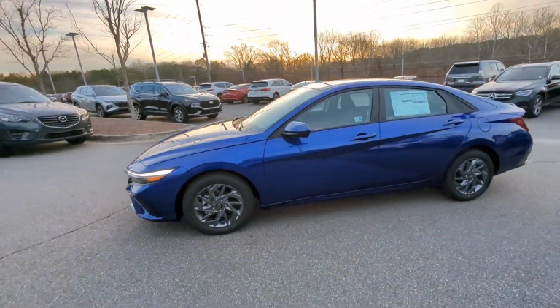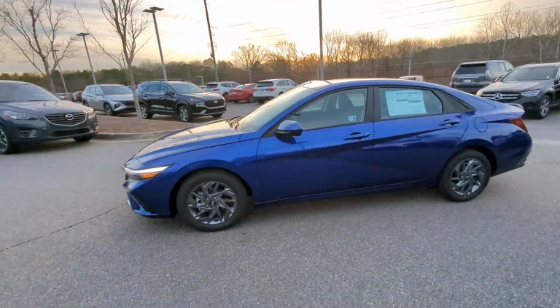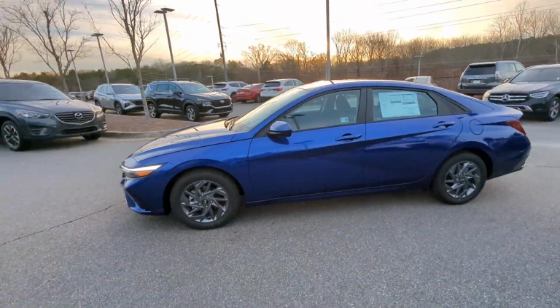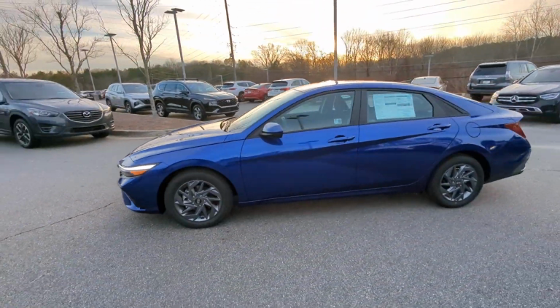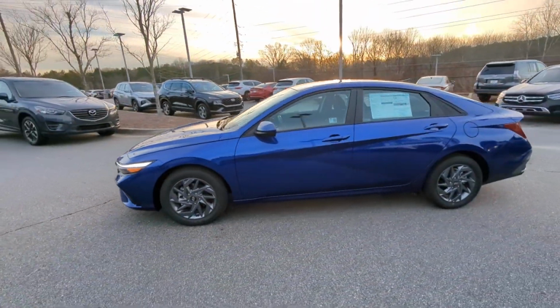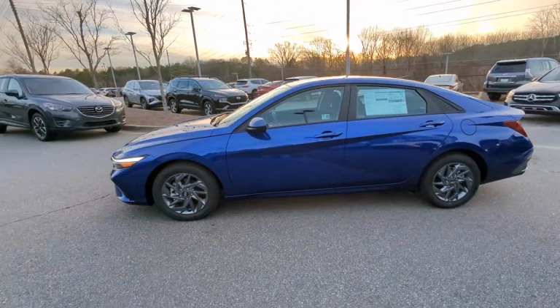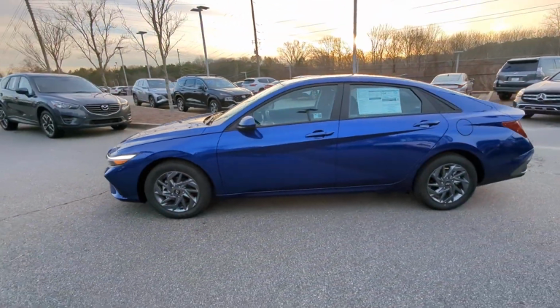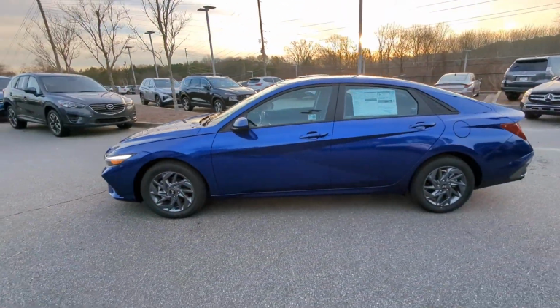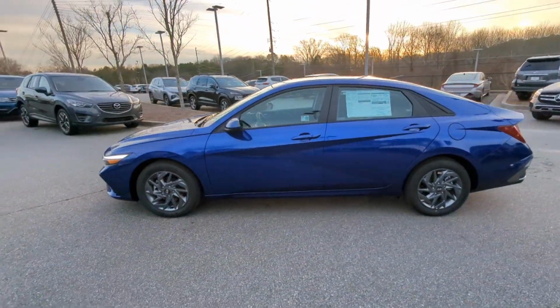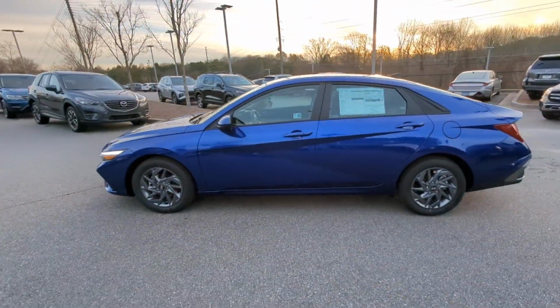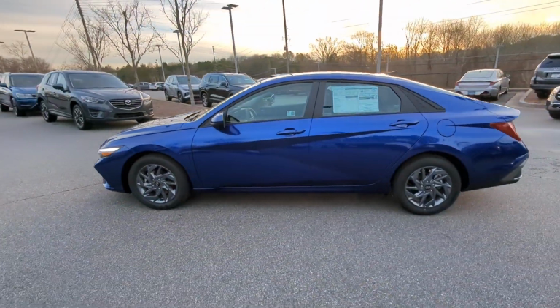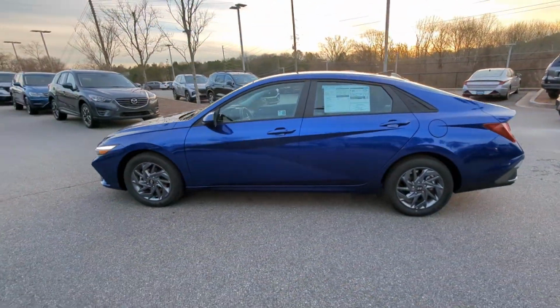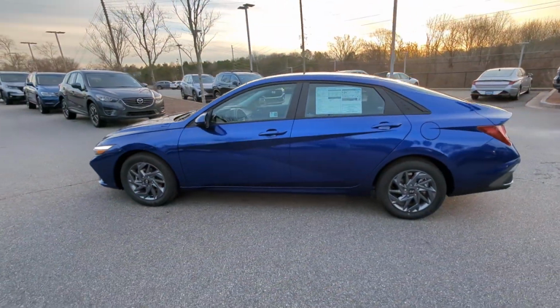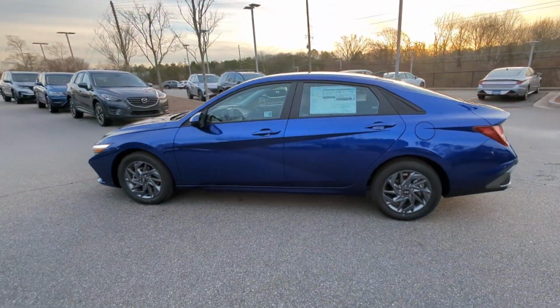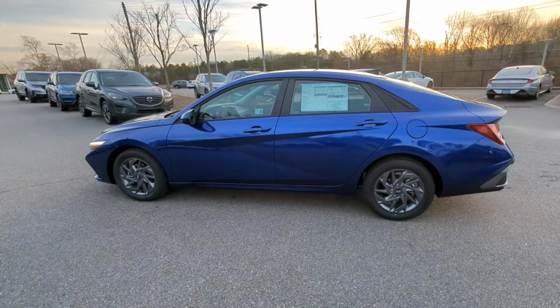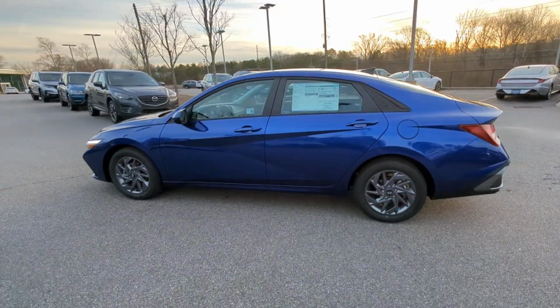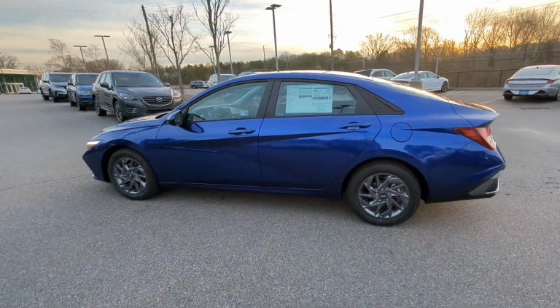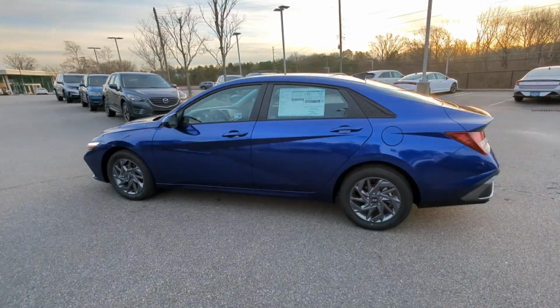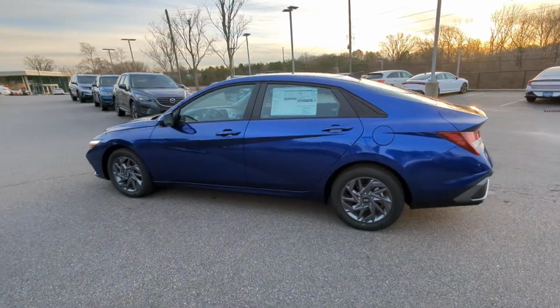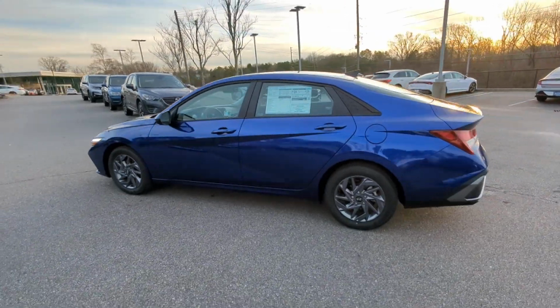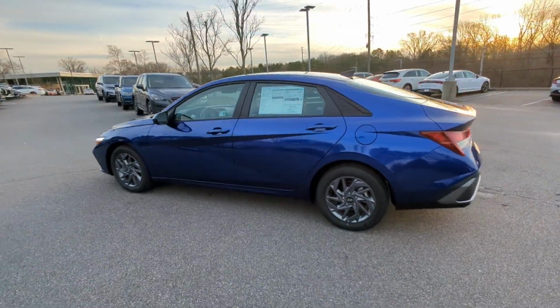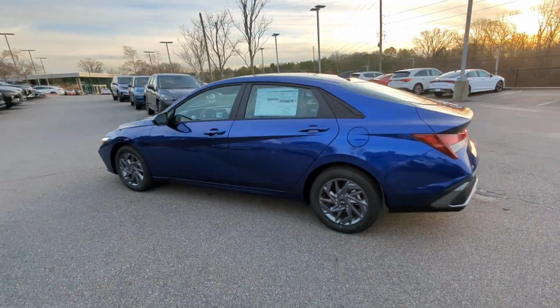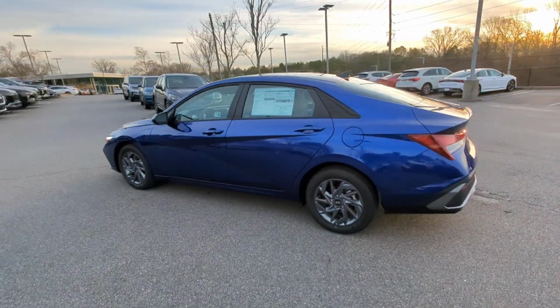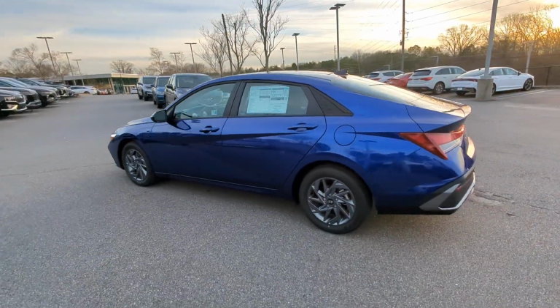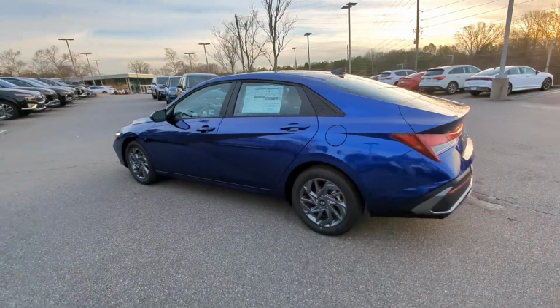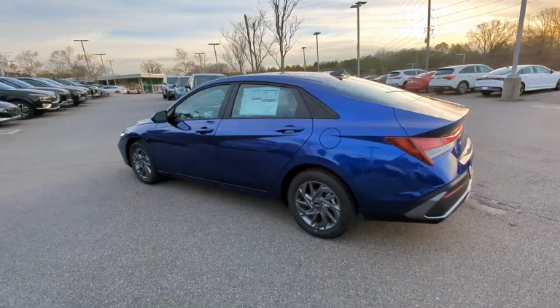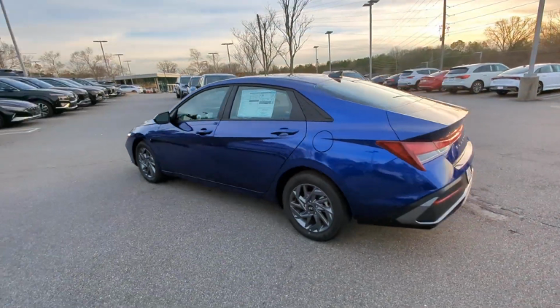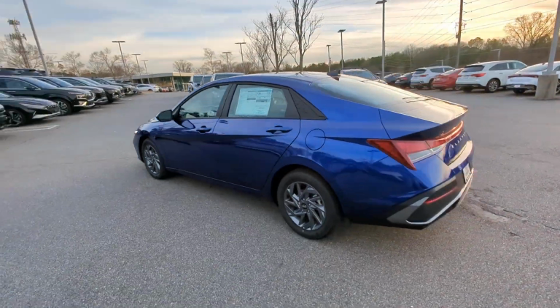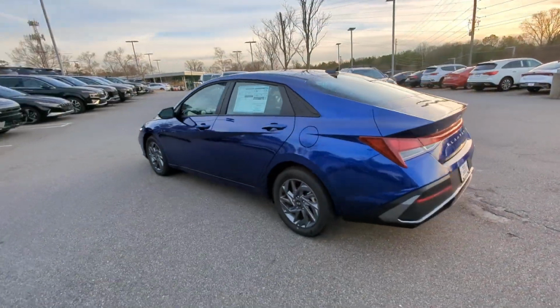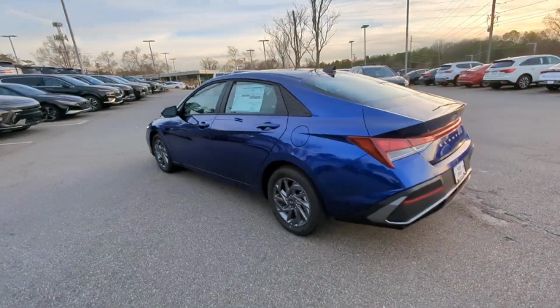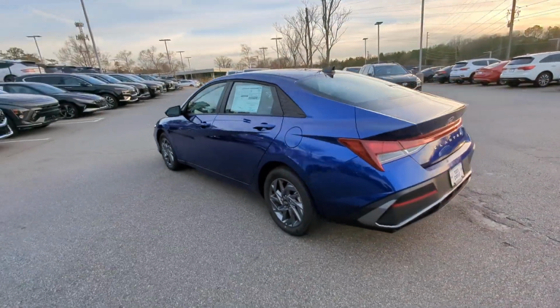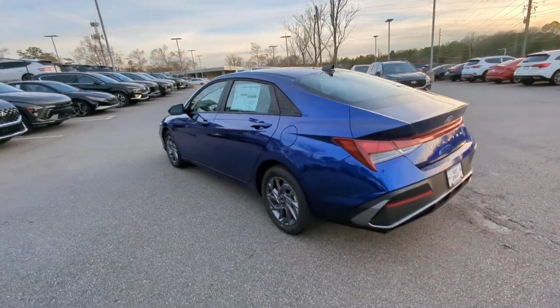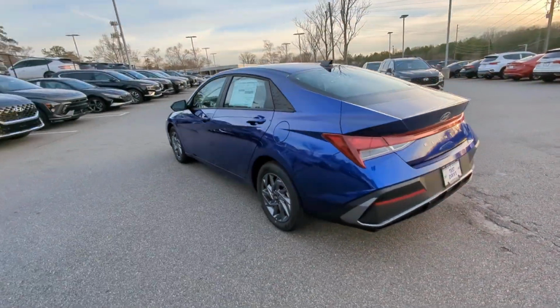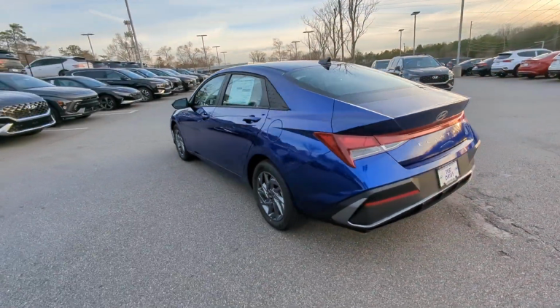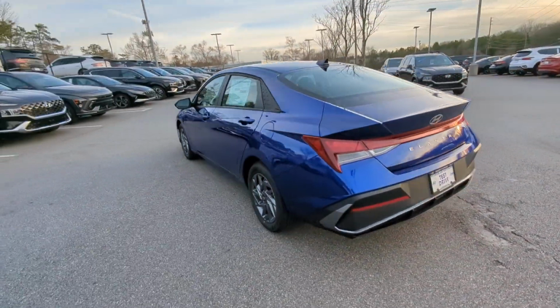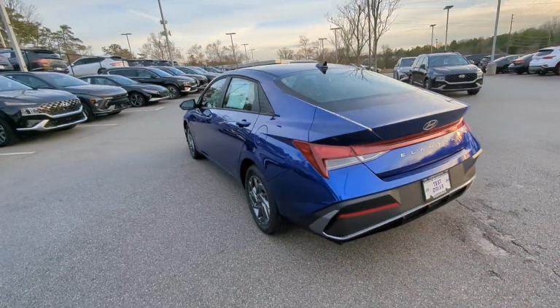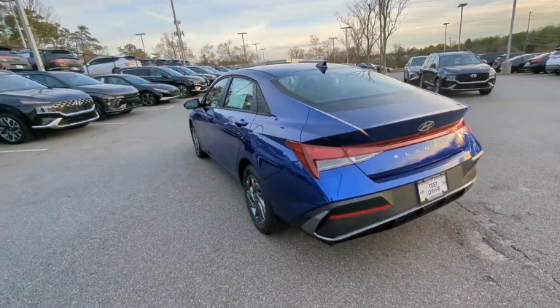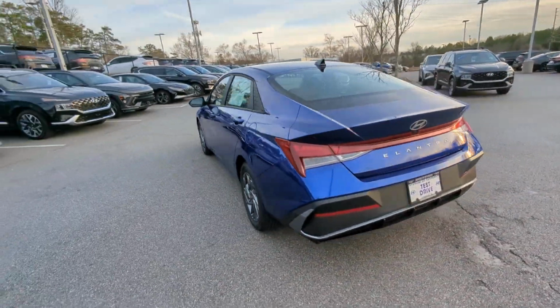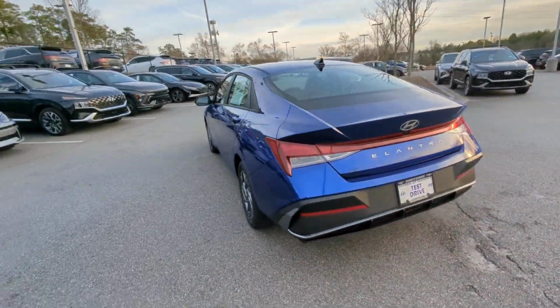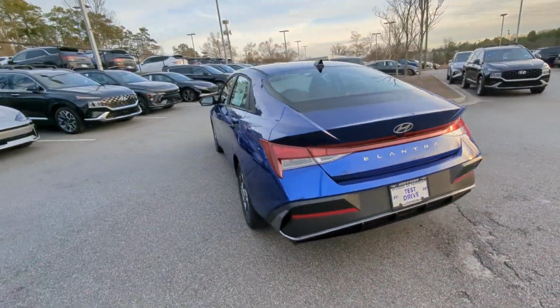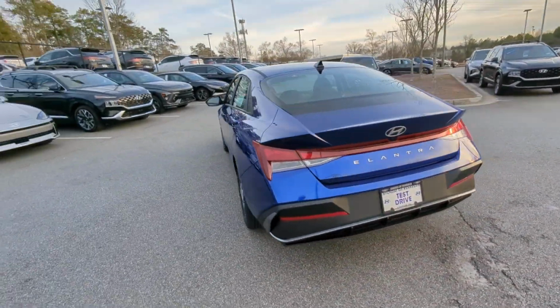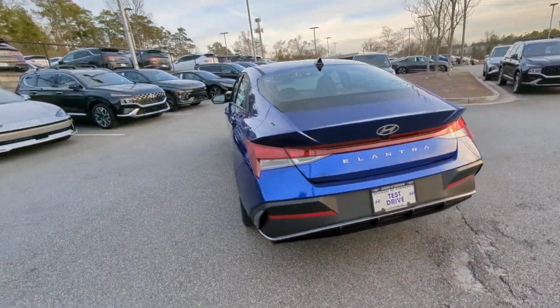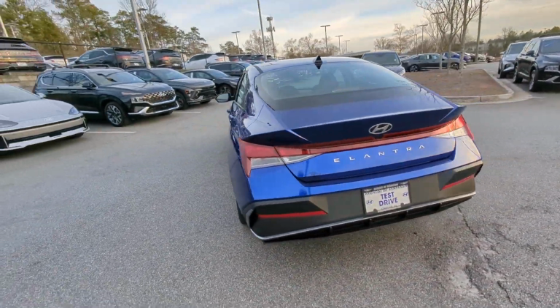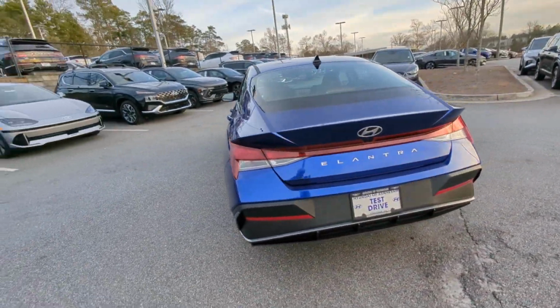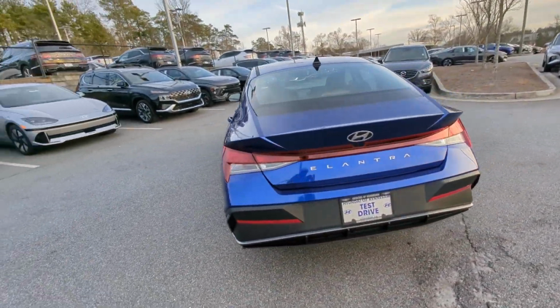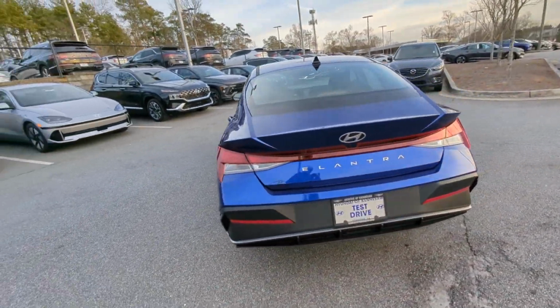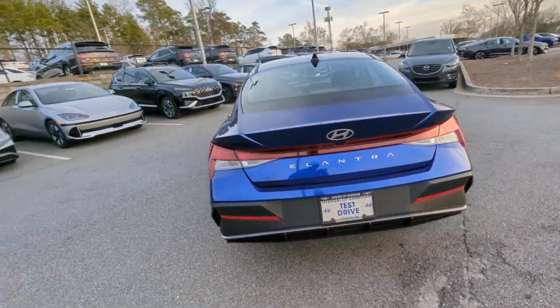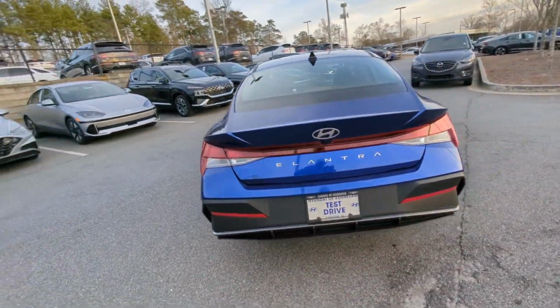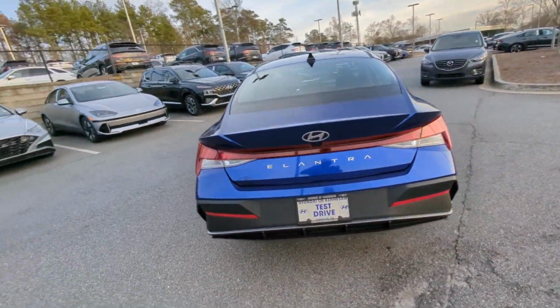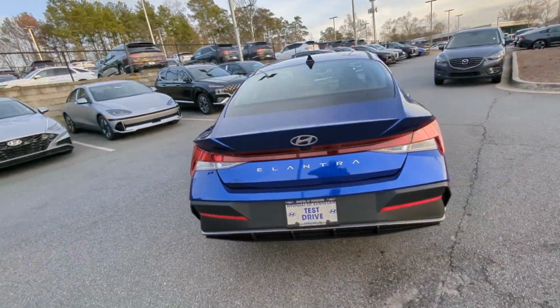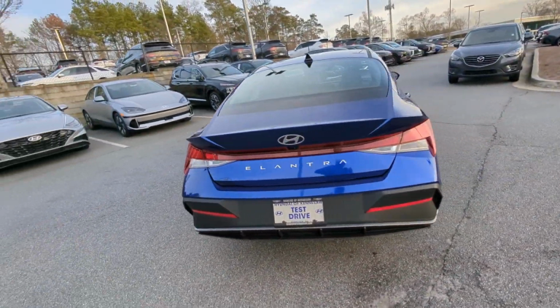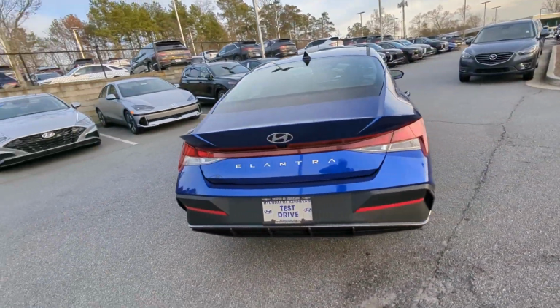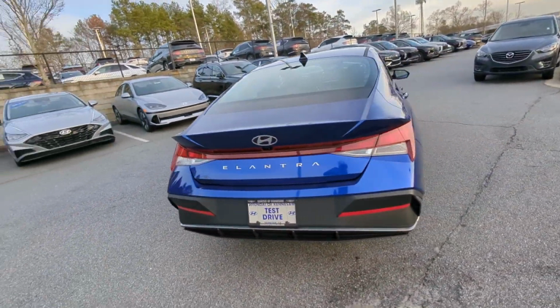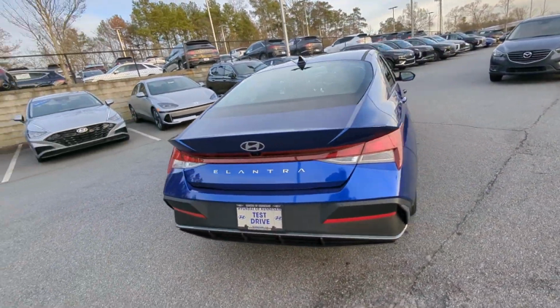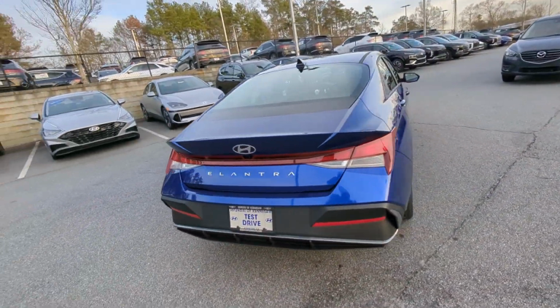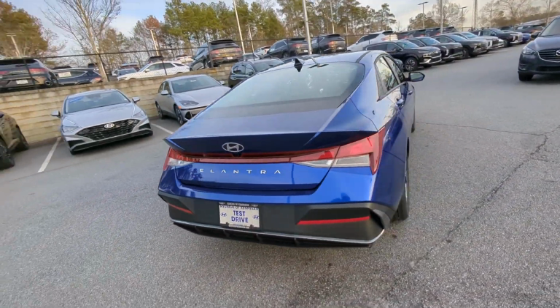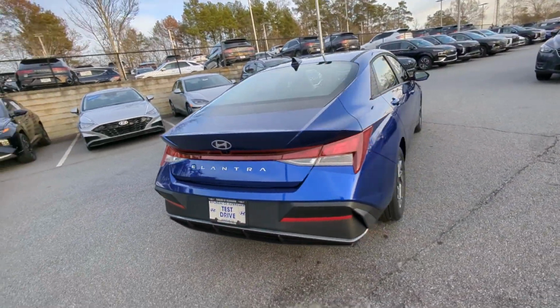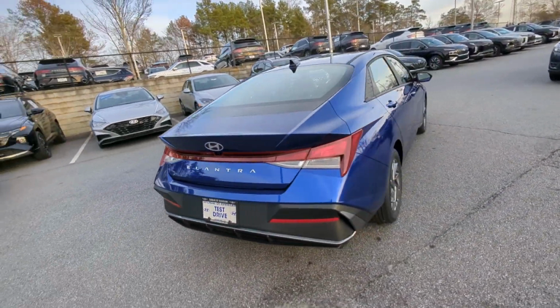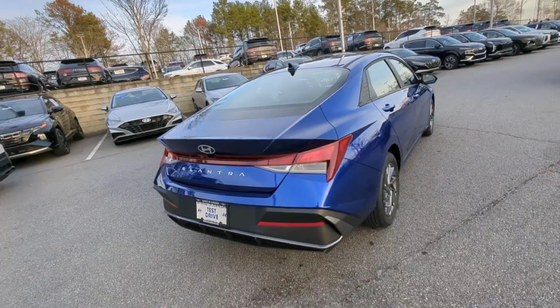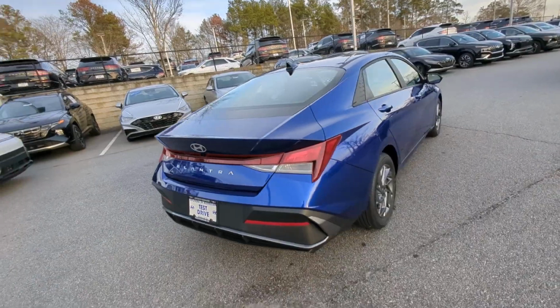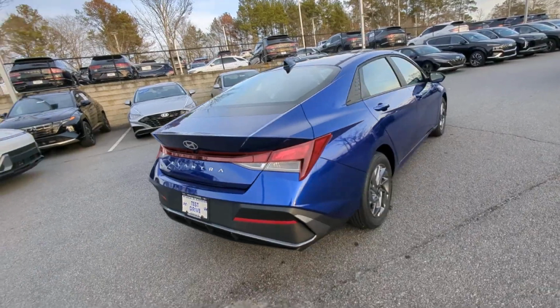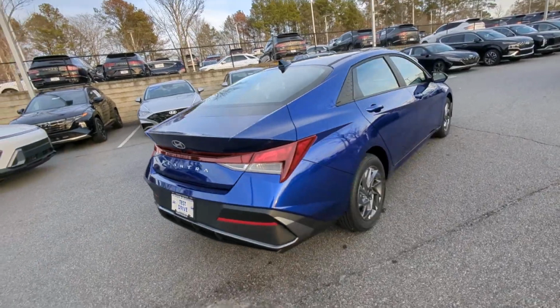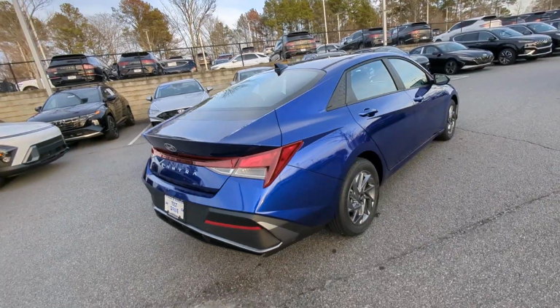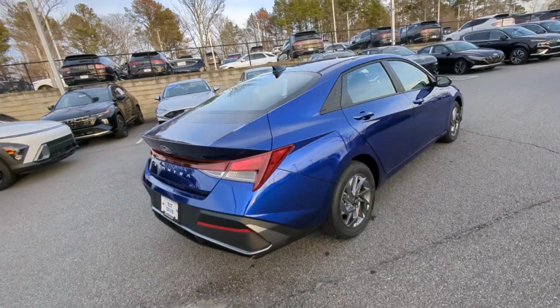You'll love its ergonomic controls, standard rearview camera, refined ride, modern looks, and confidence-inspiring safety features.